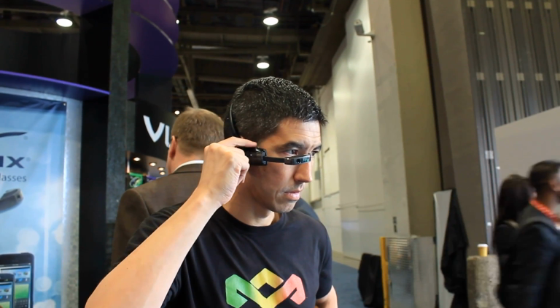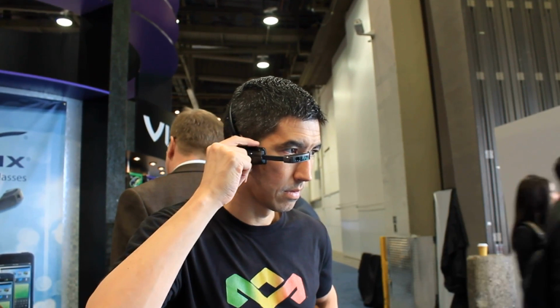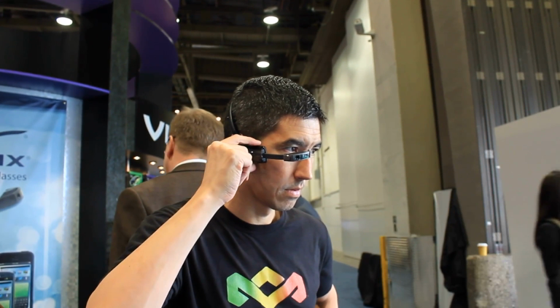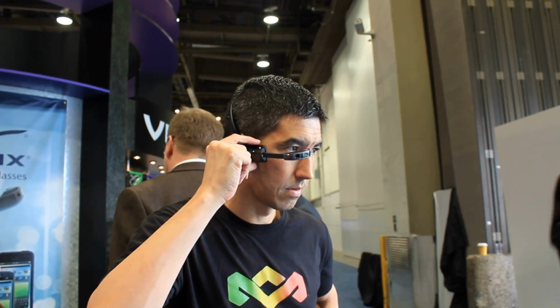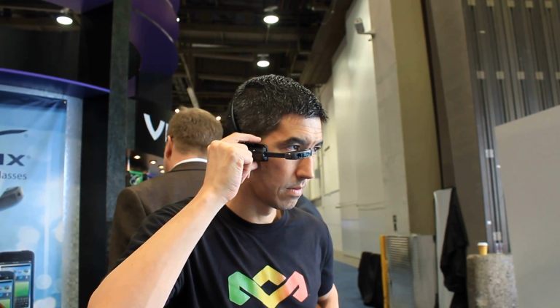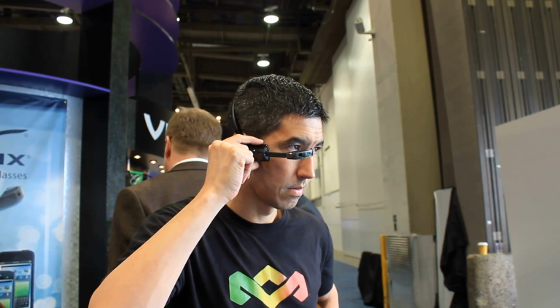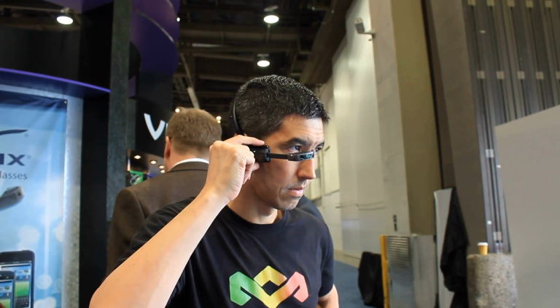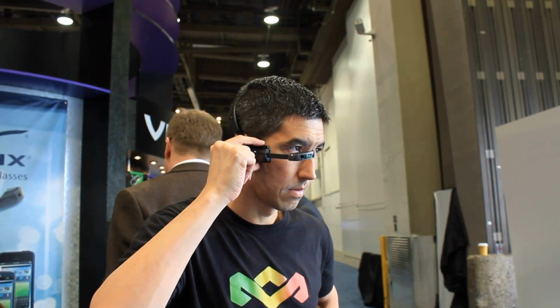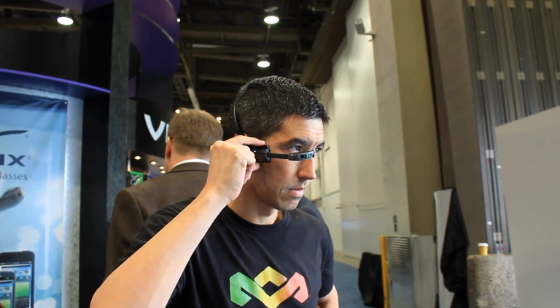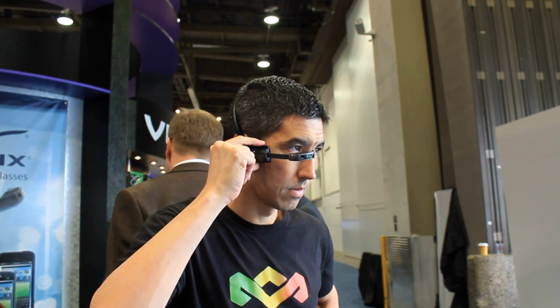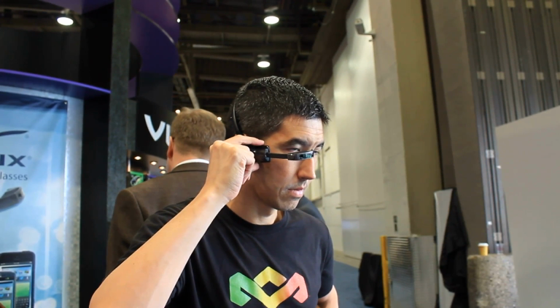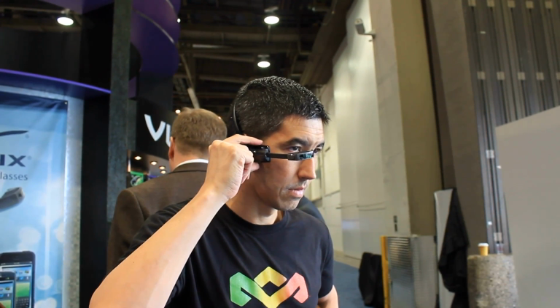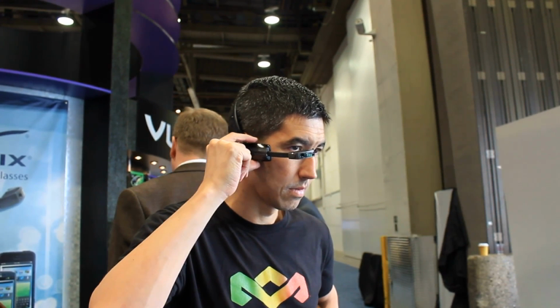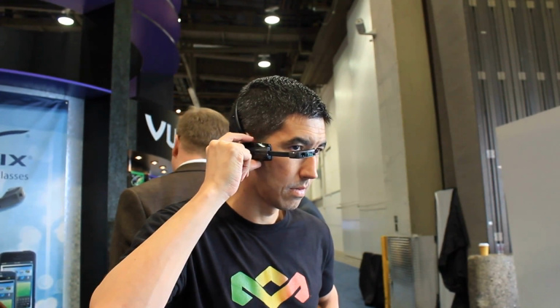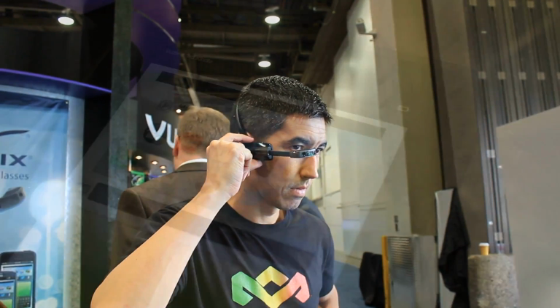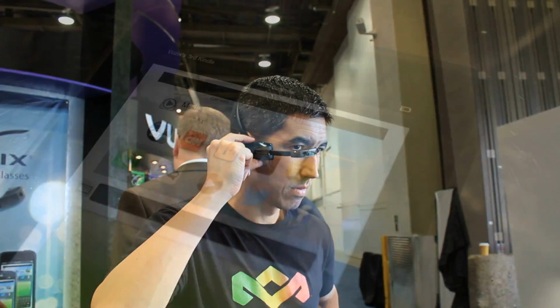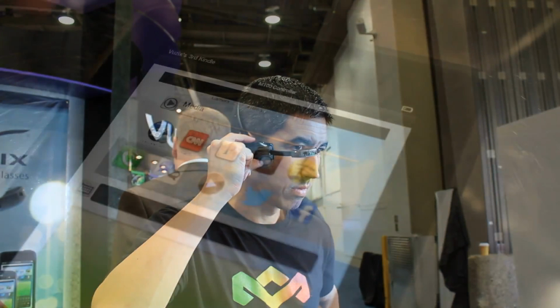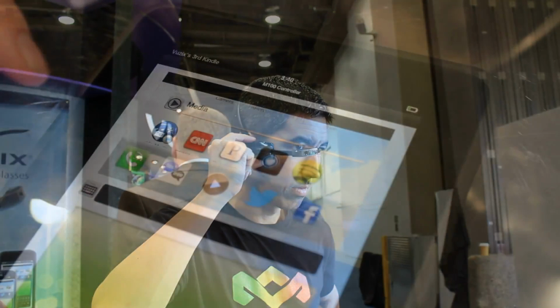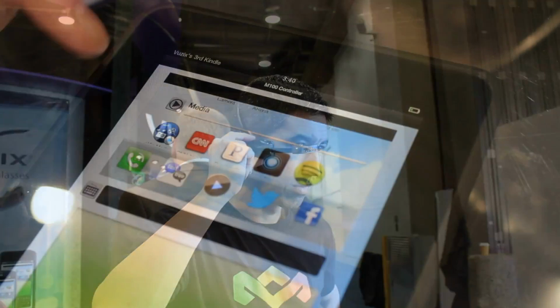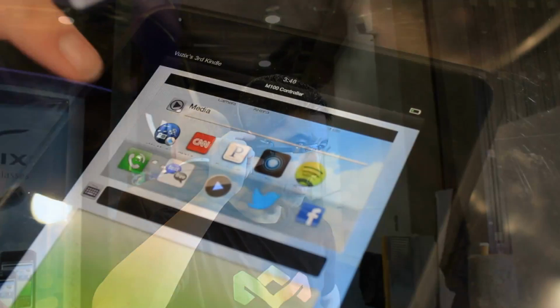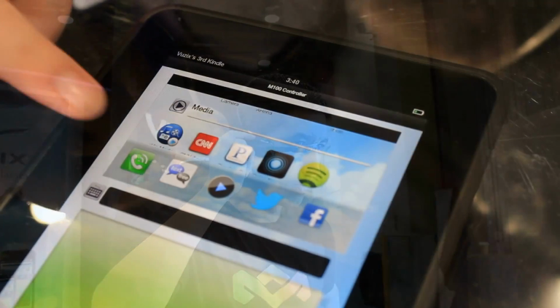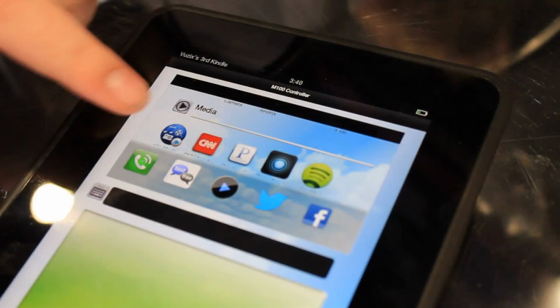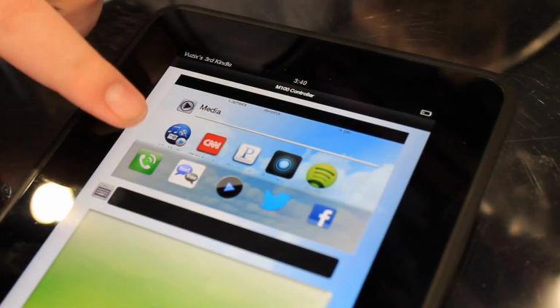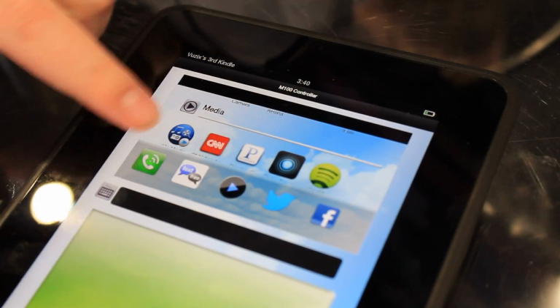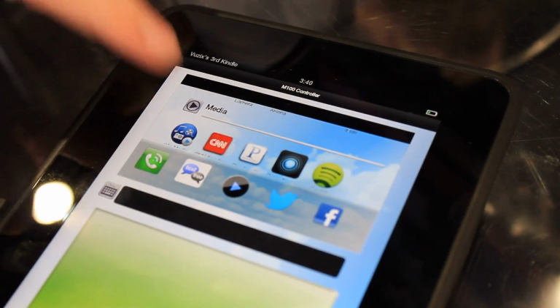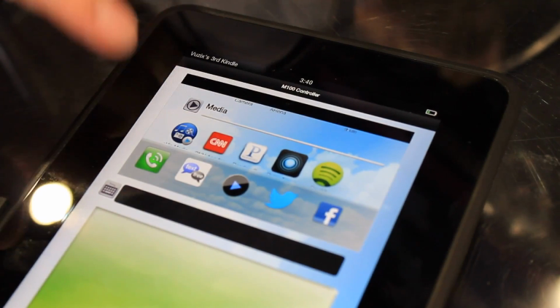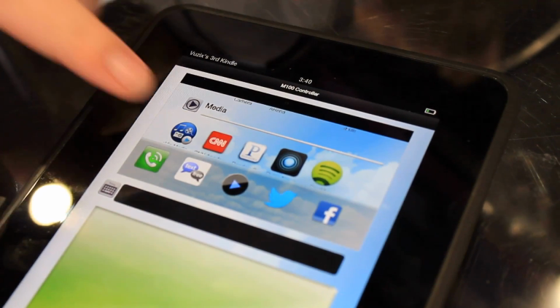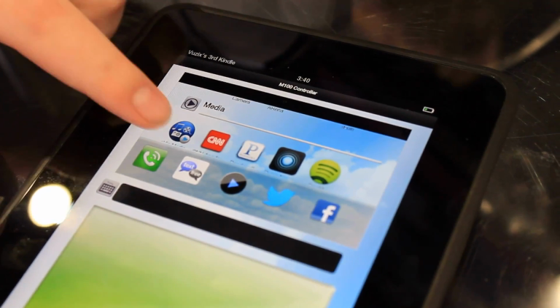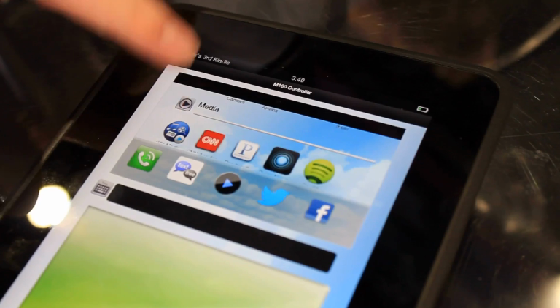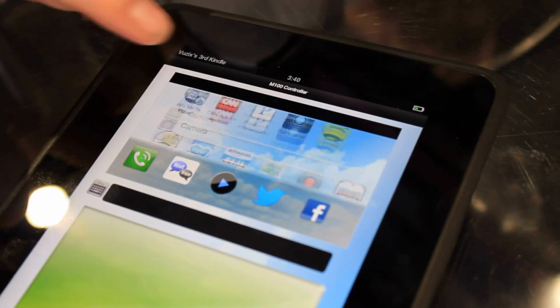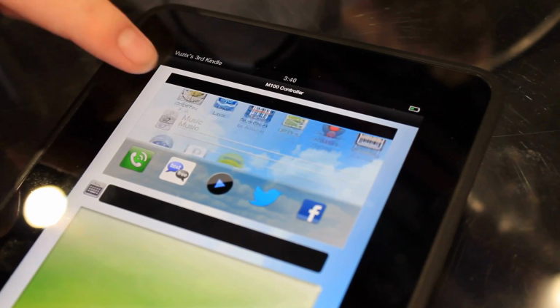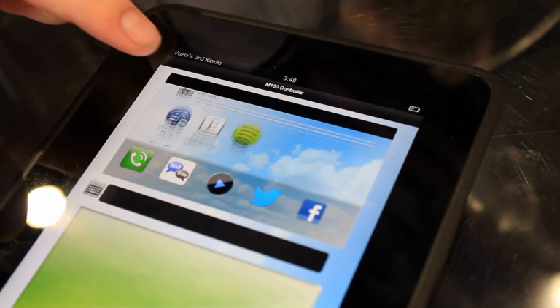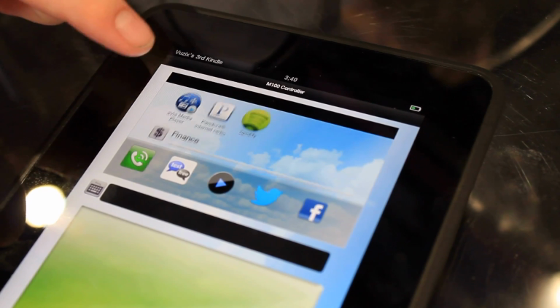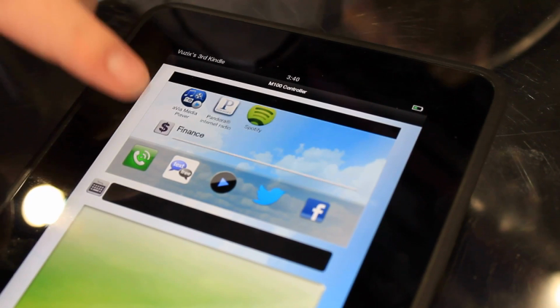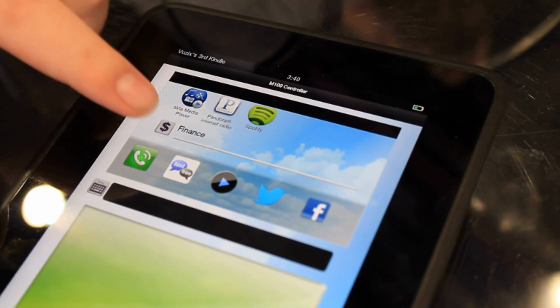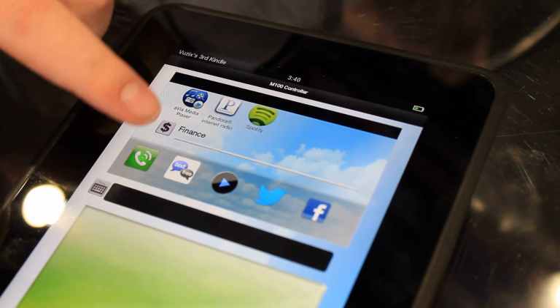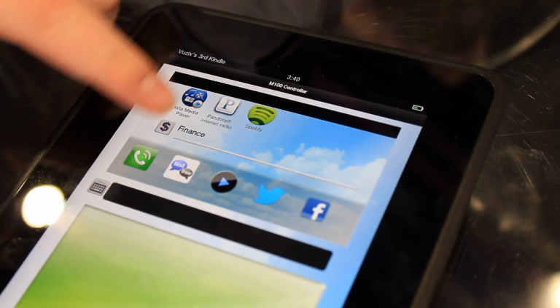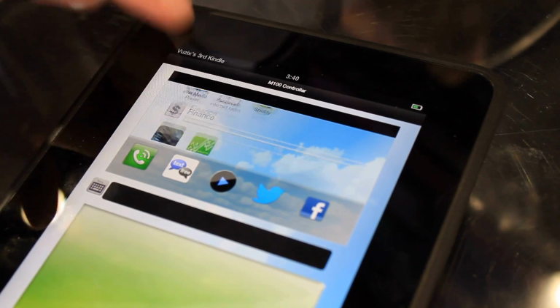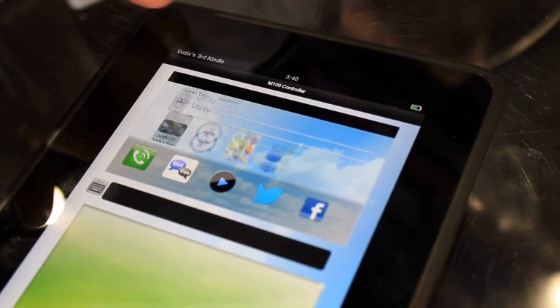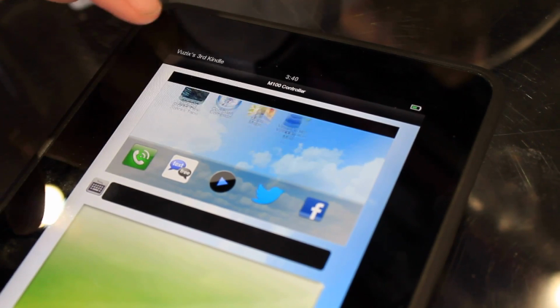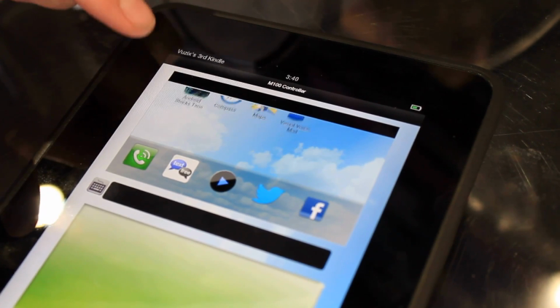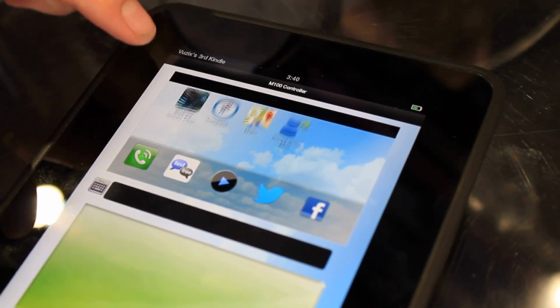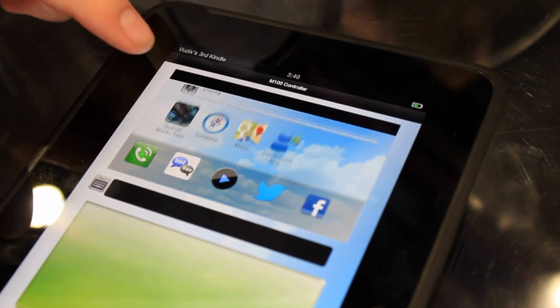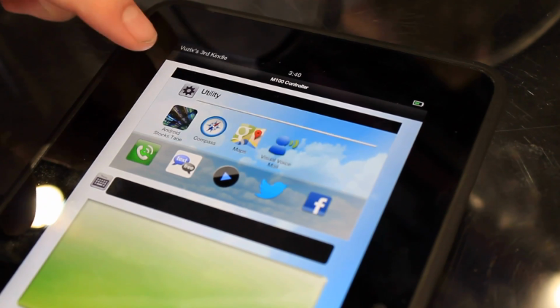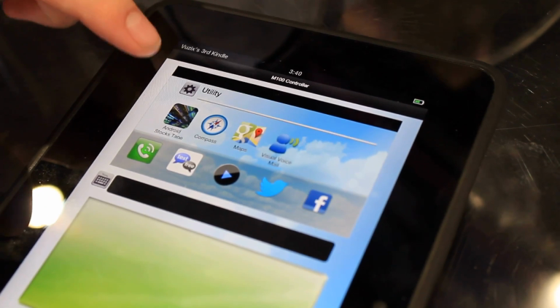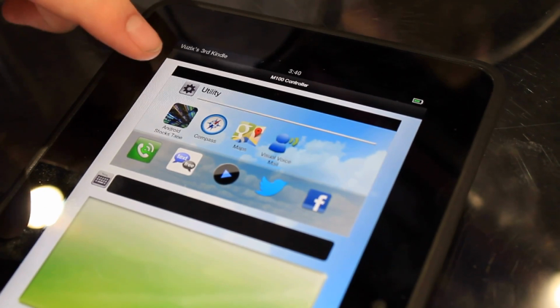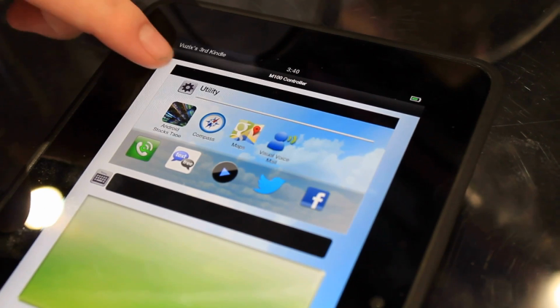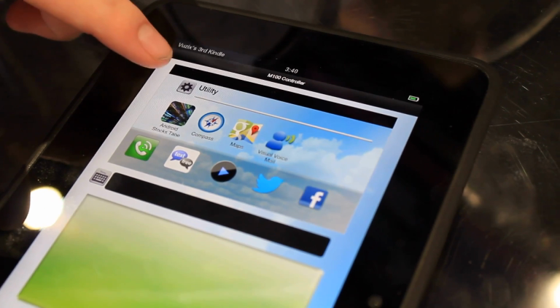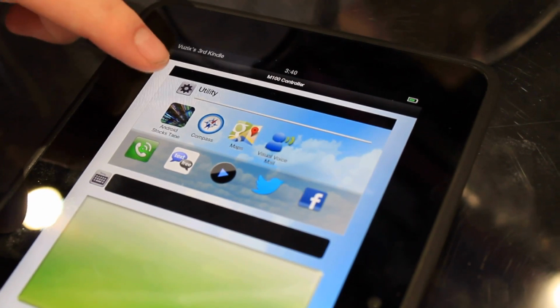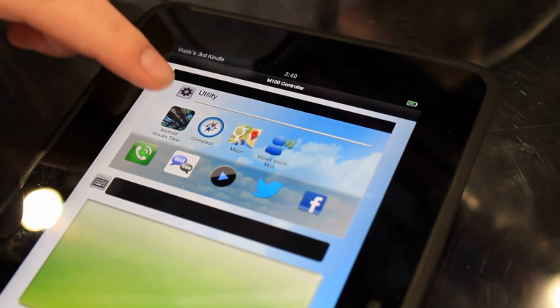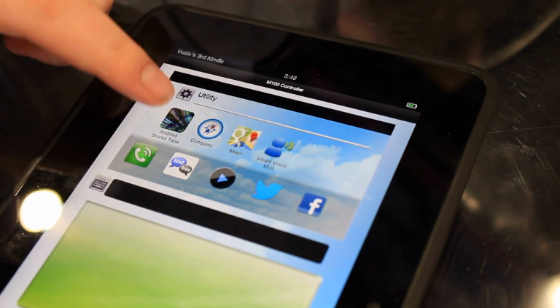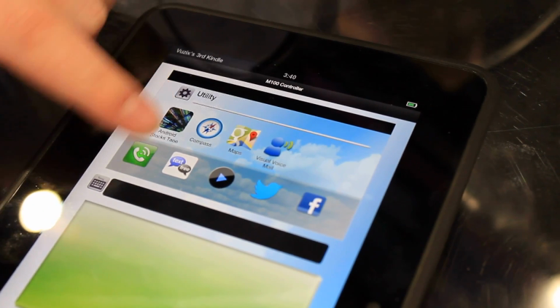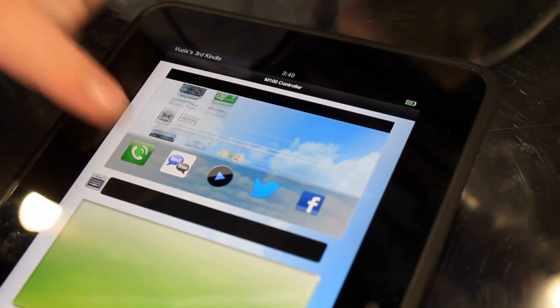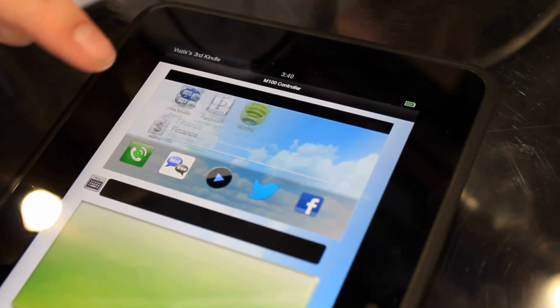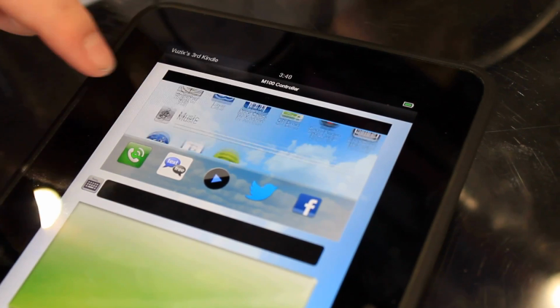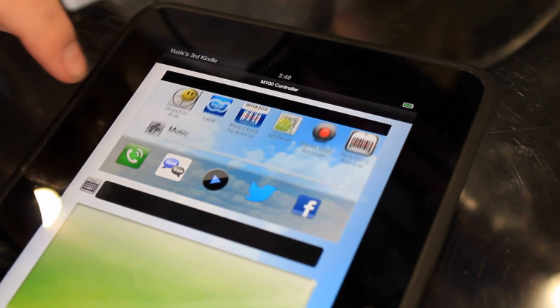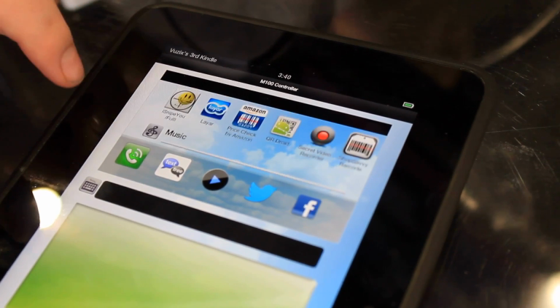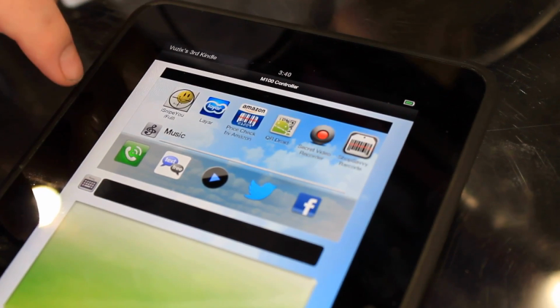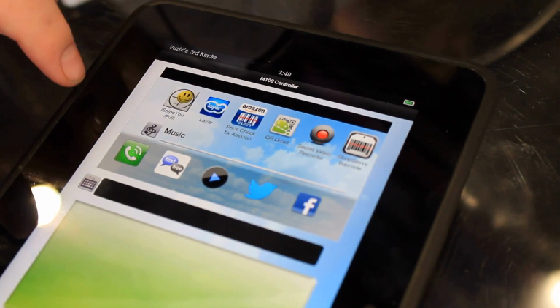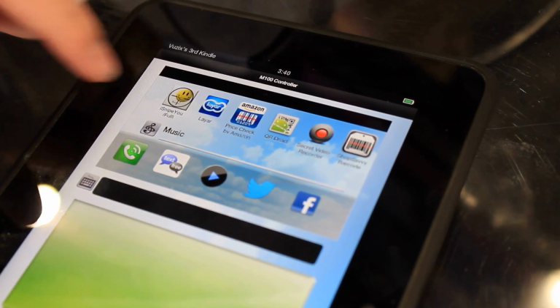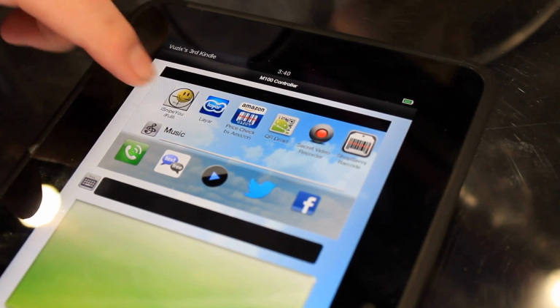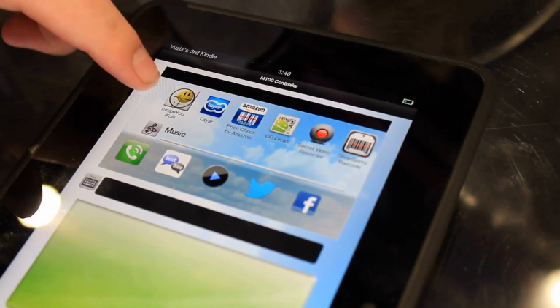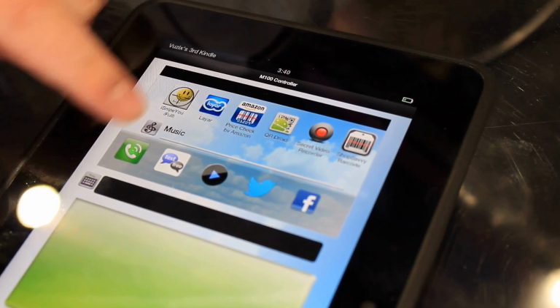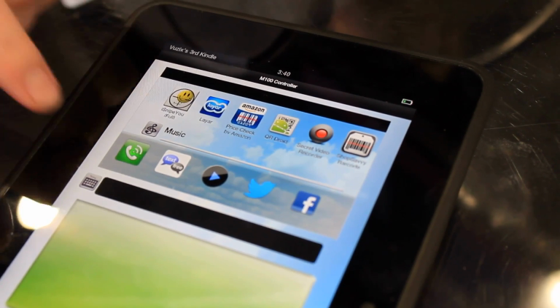So what am I seeing? Well, this is the Vuzix controller. Media playback, Twitter, Facebook, and email apps are all available on the controller.